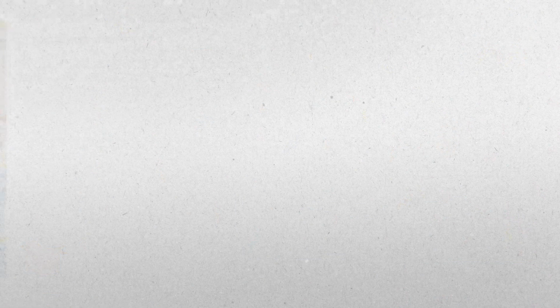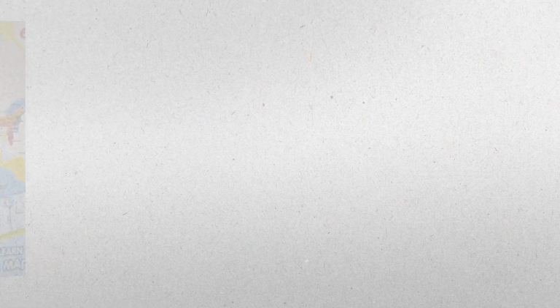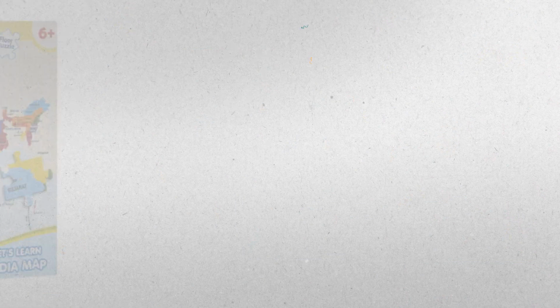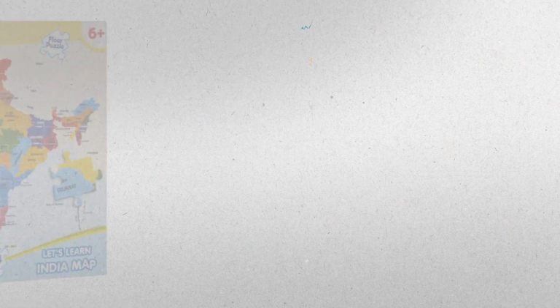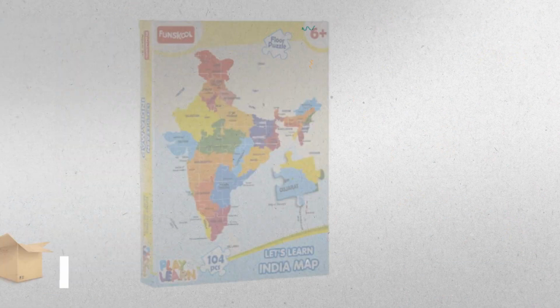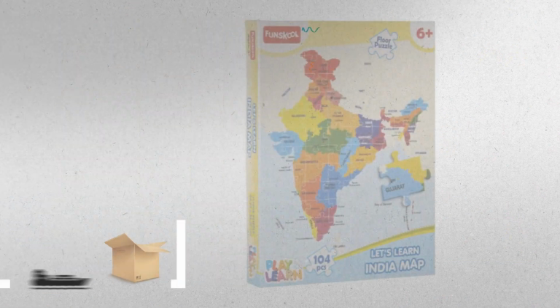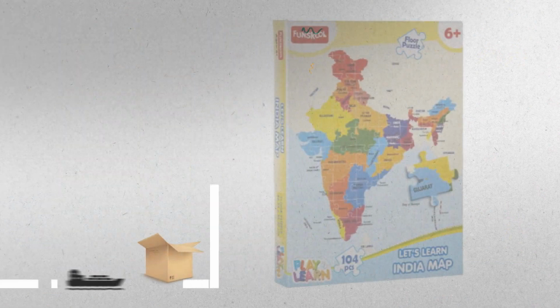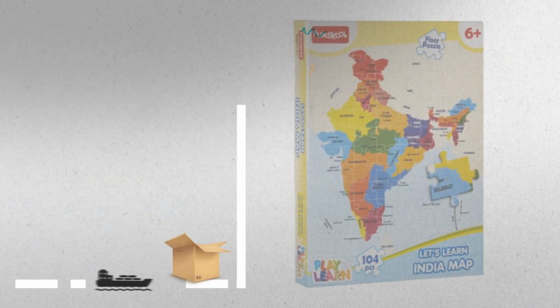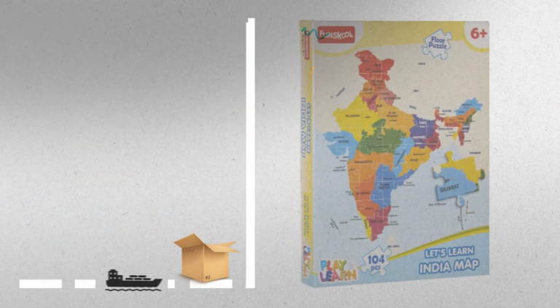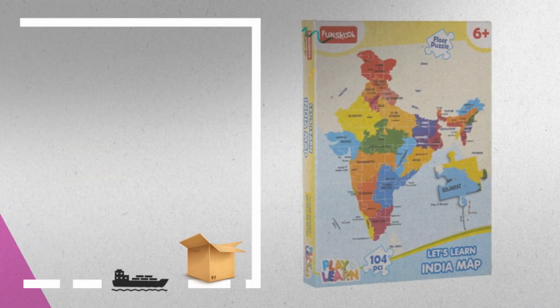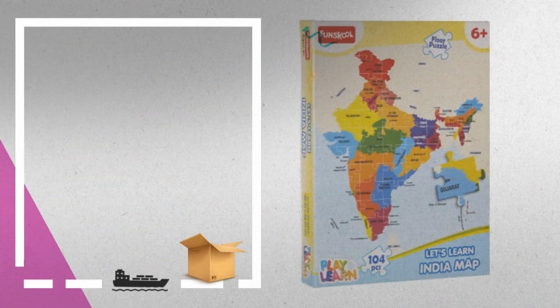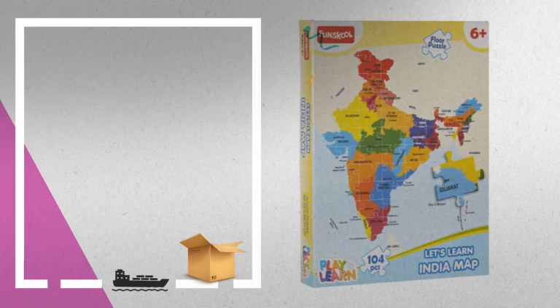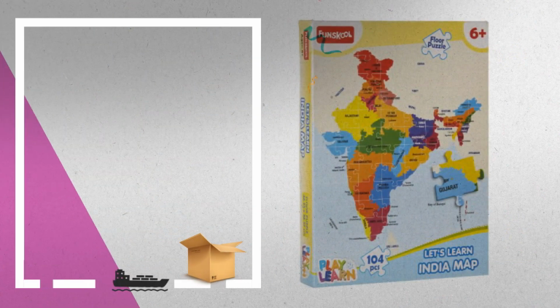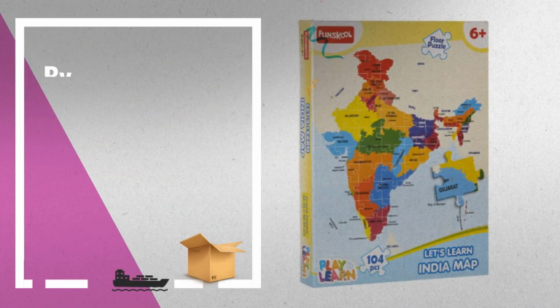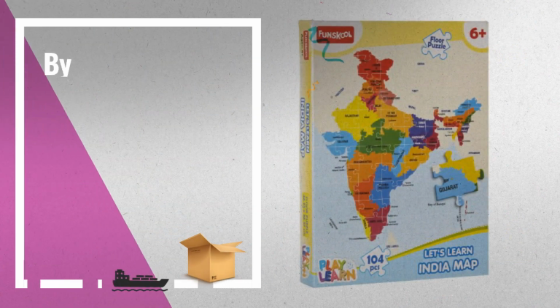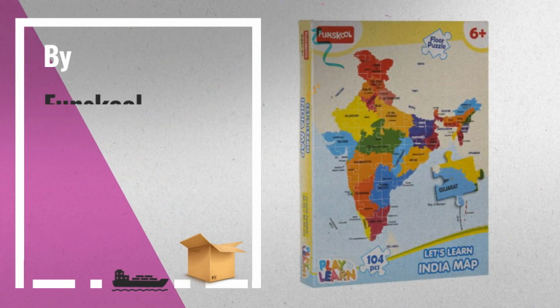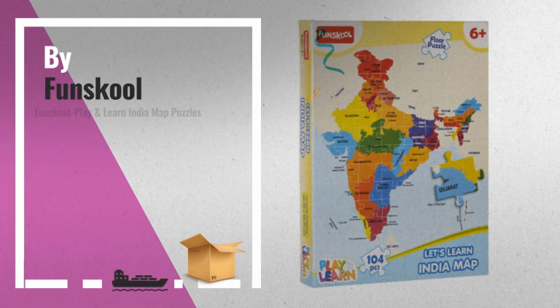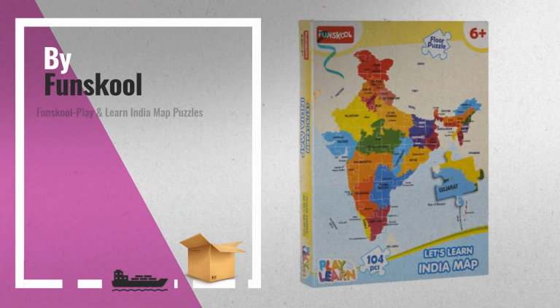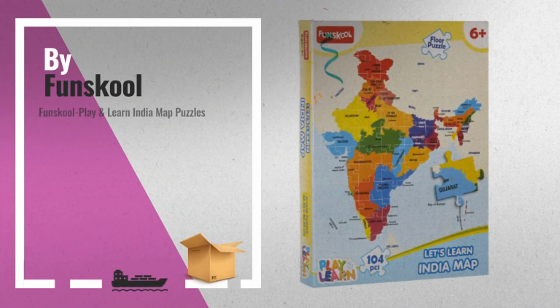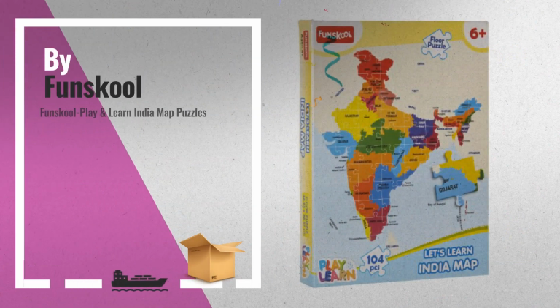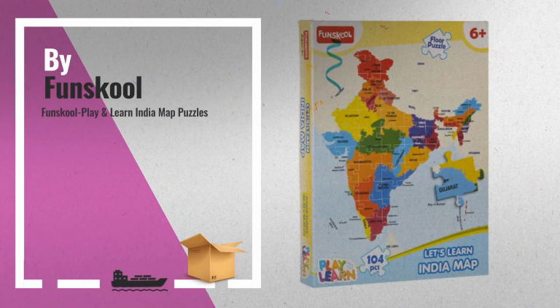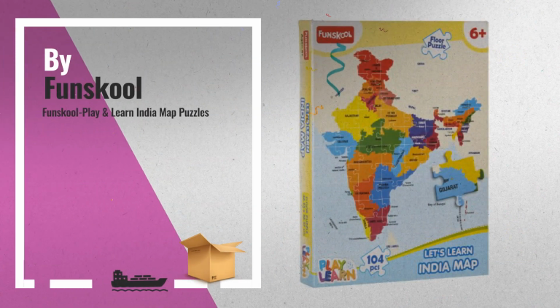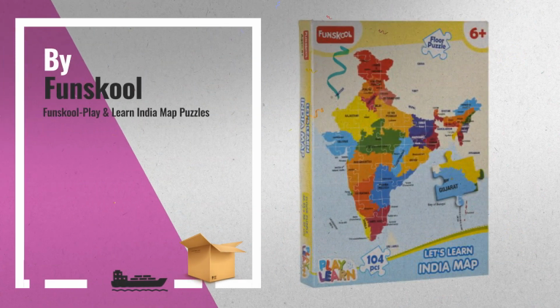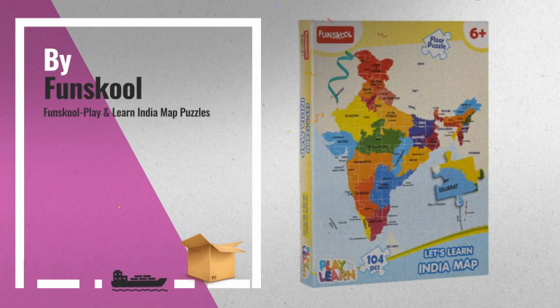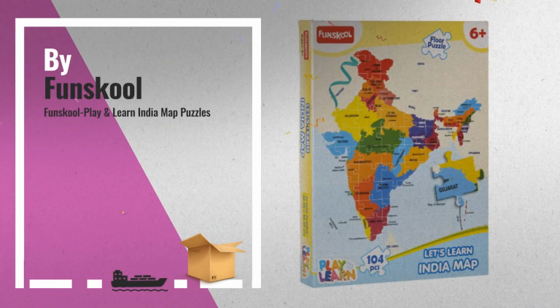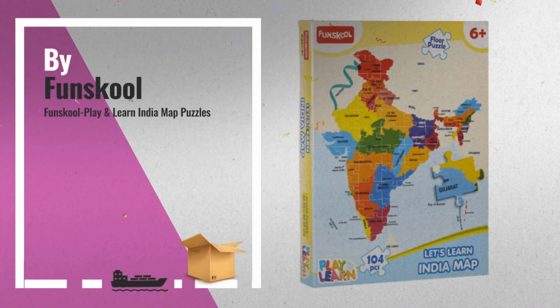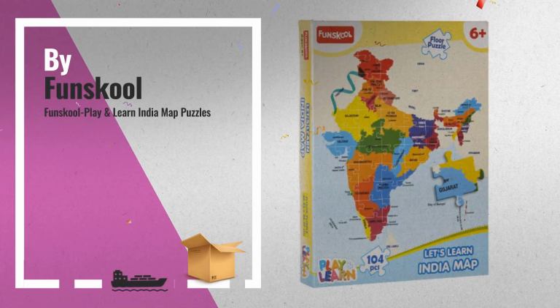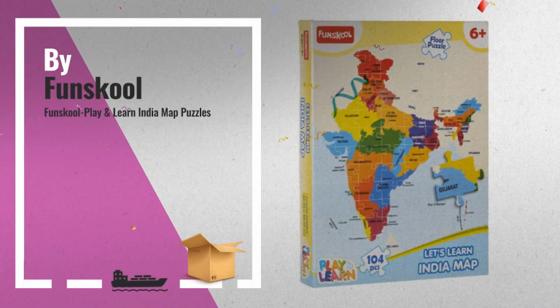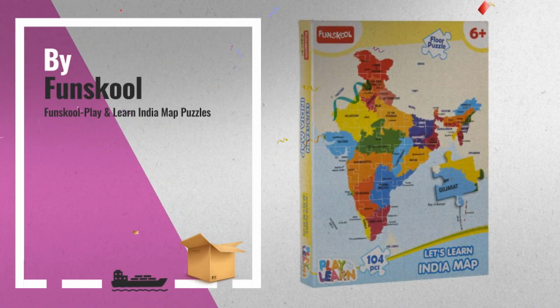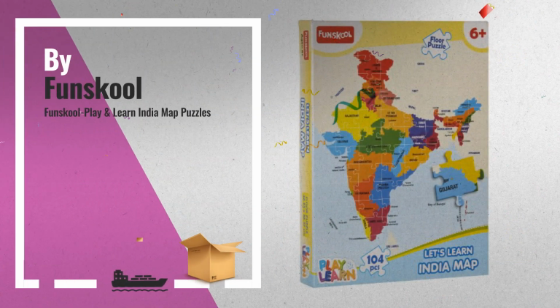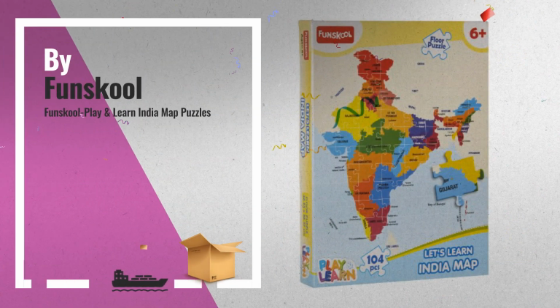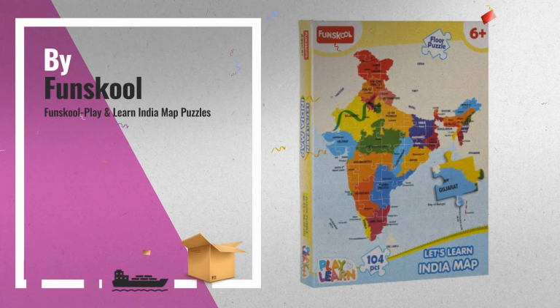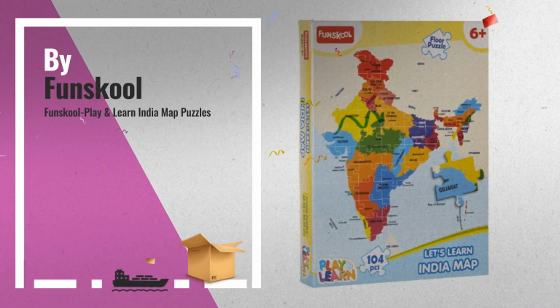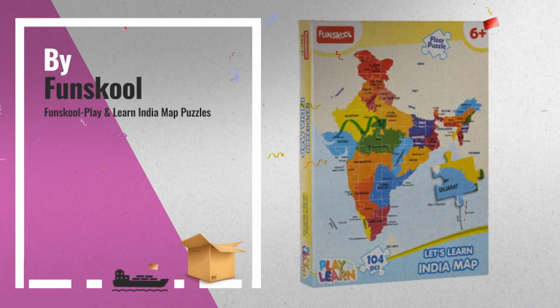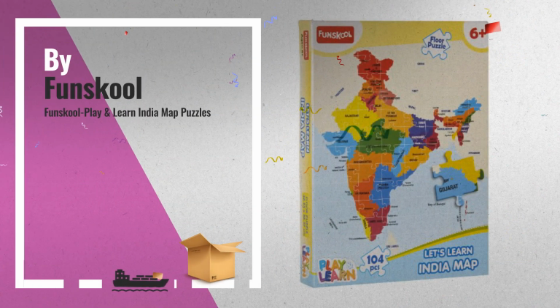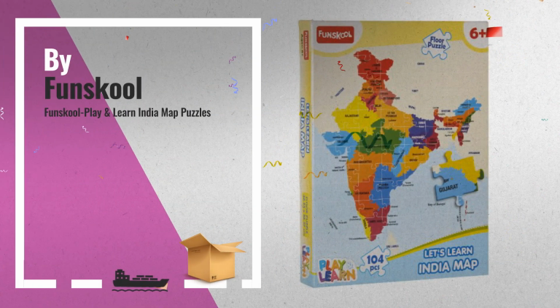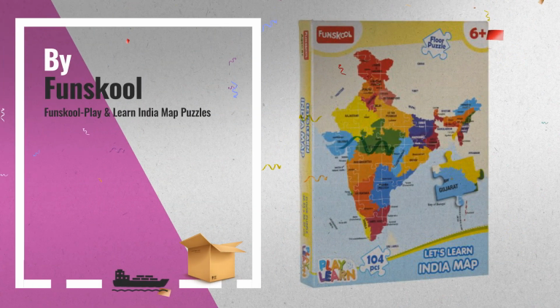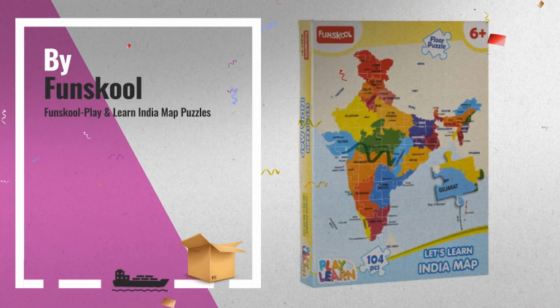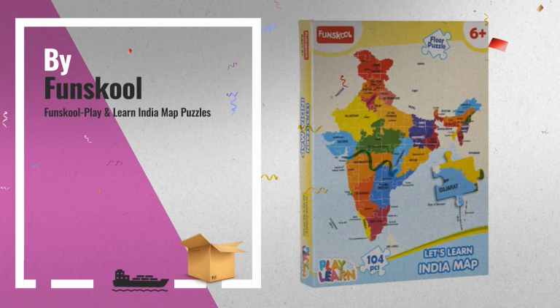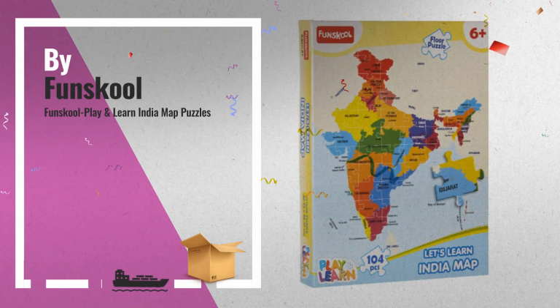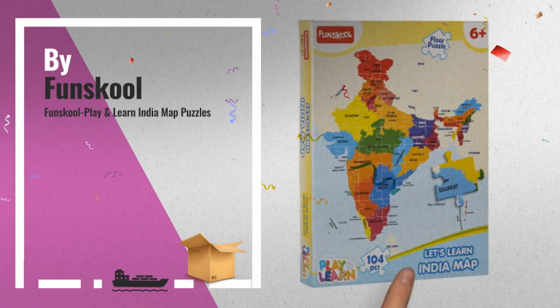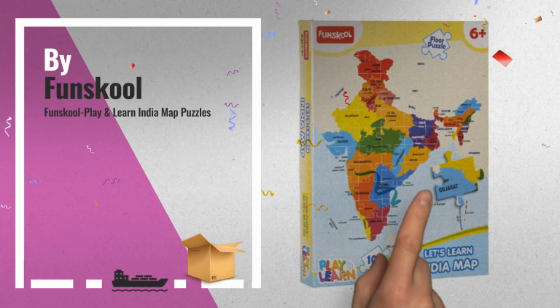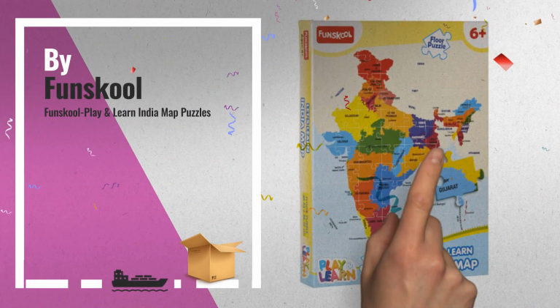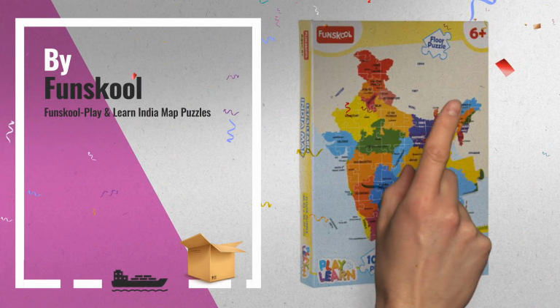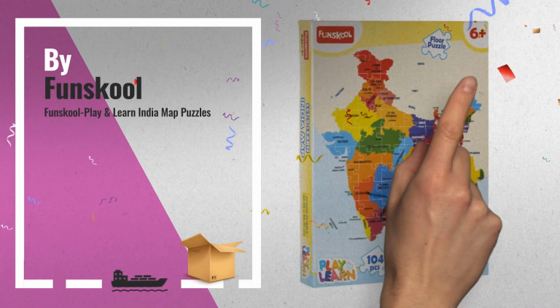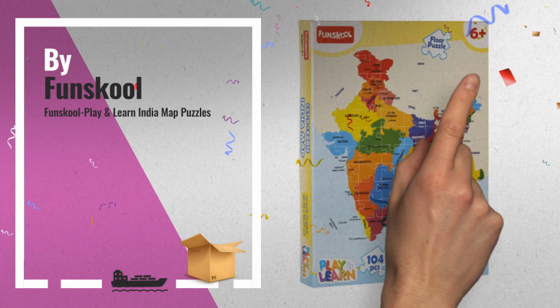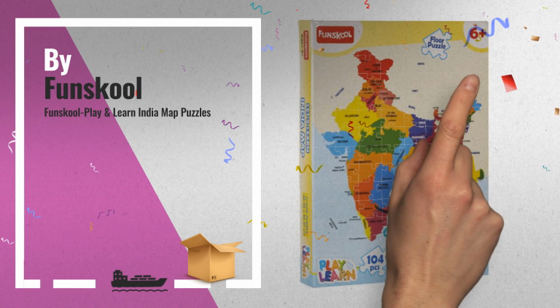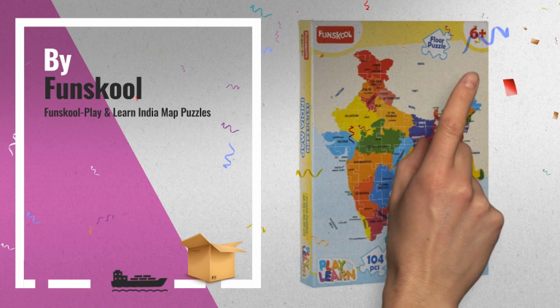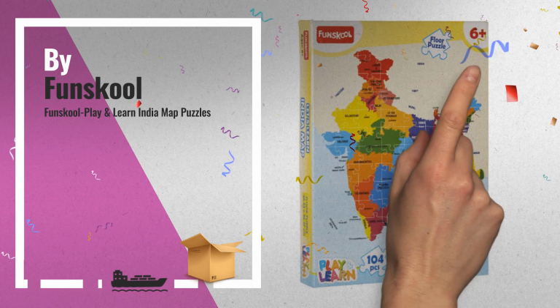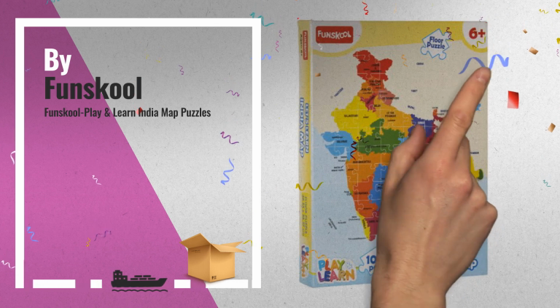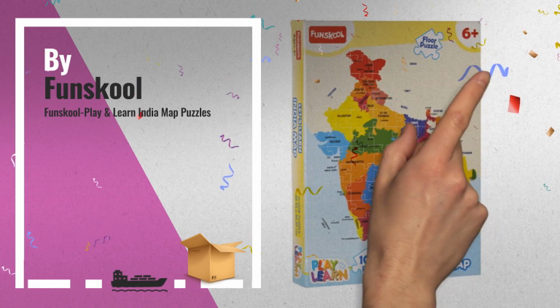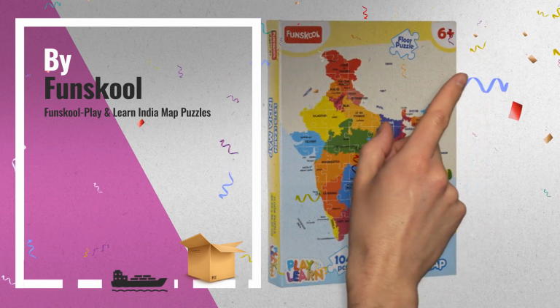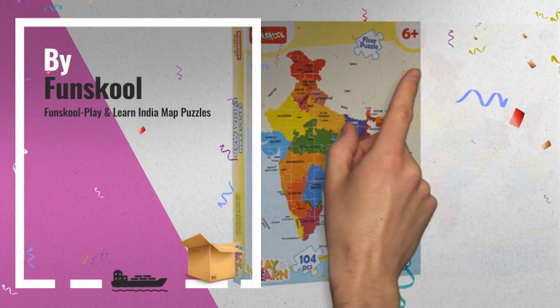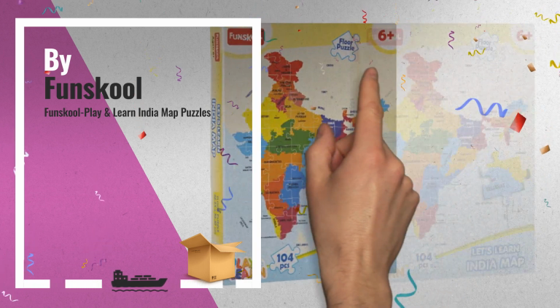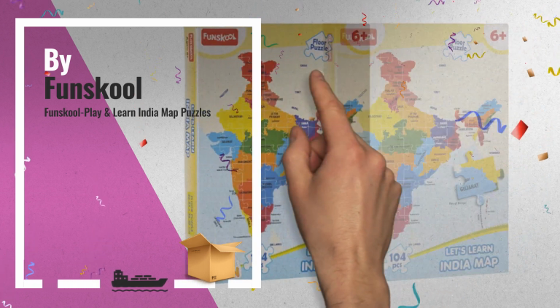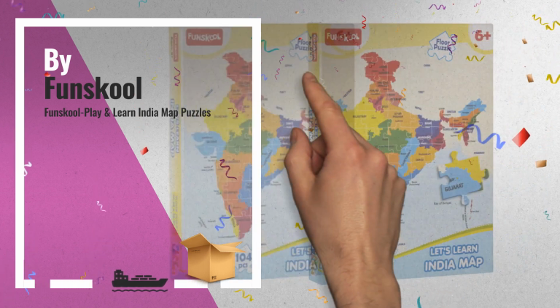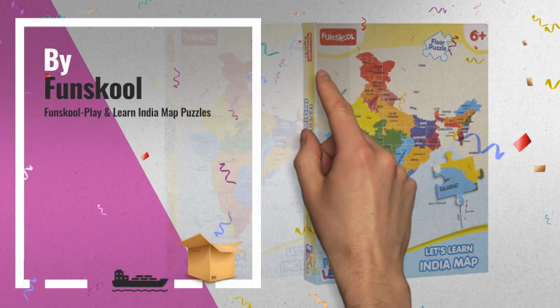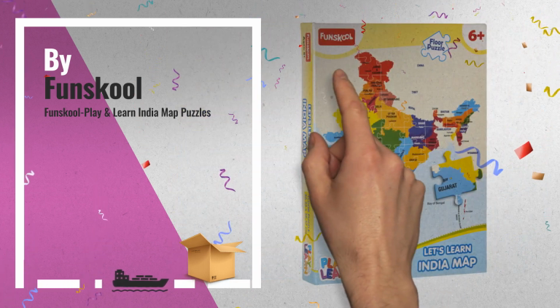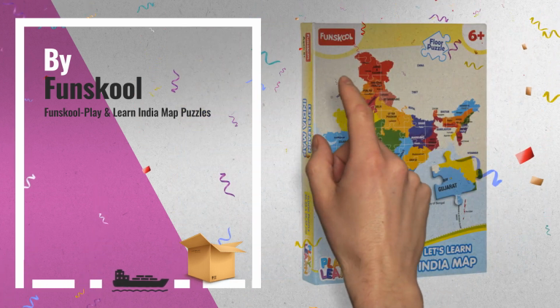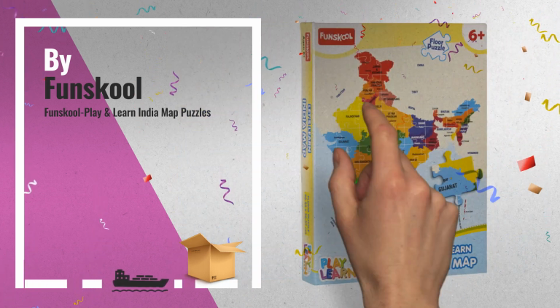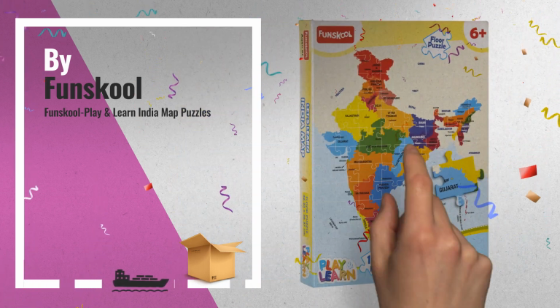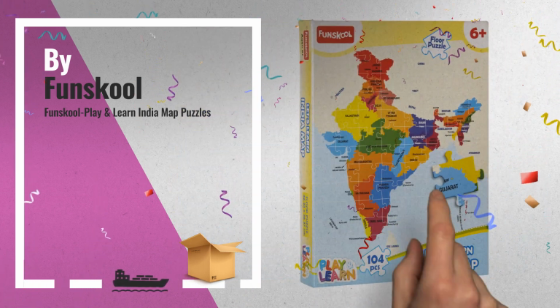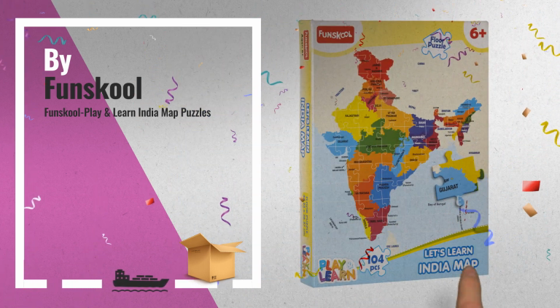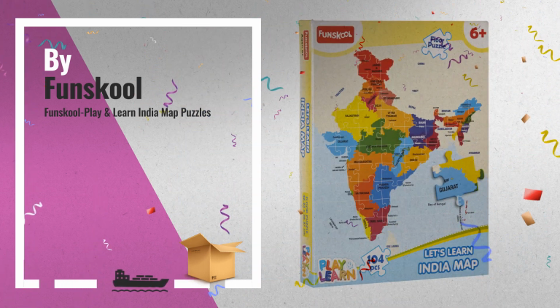Number ten: Fun School Play and Learn India Map Puzzles contains 104 puzzle pieces.